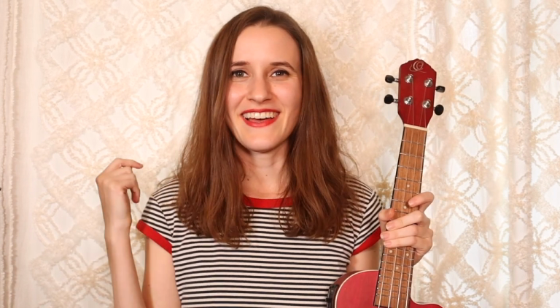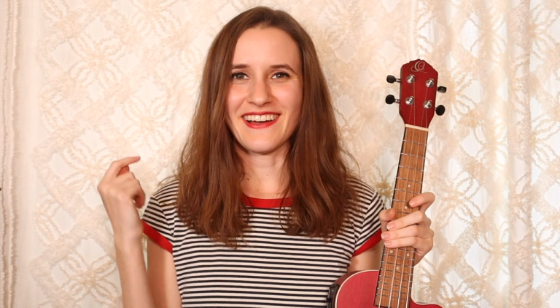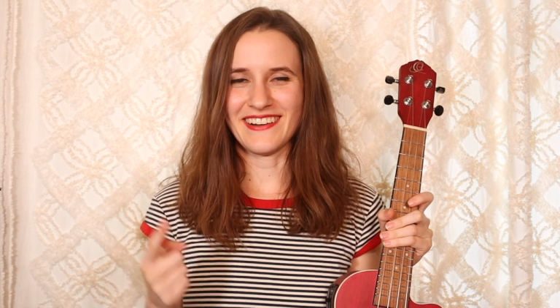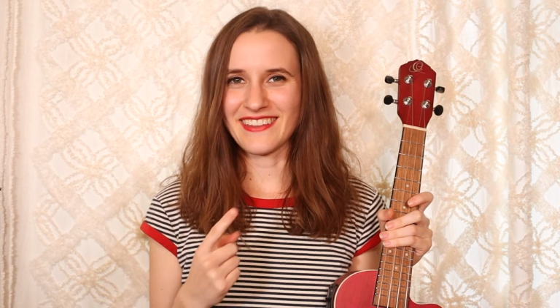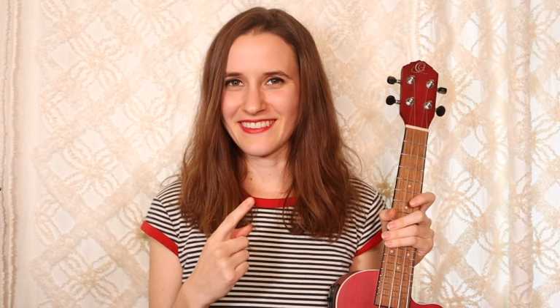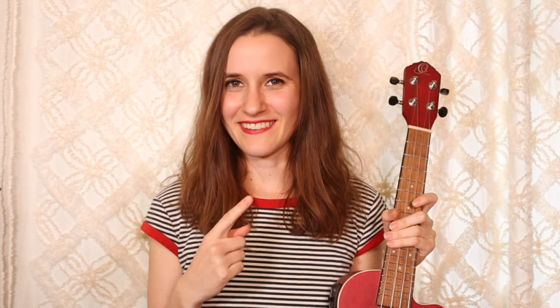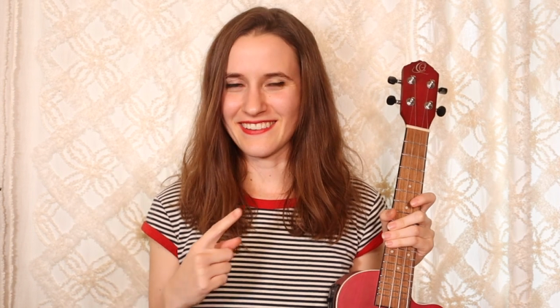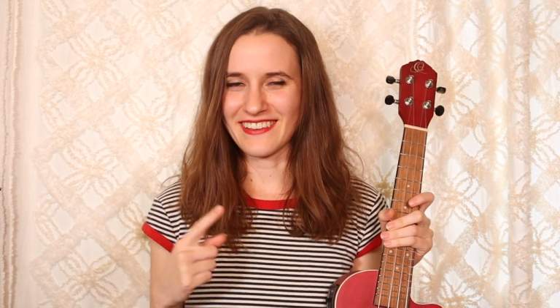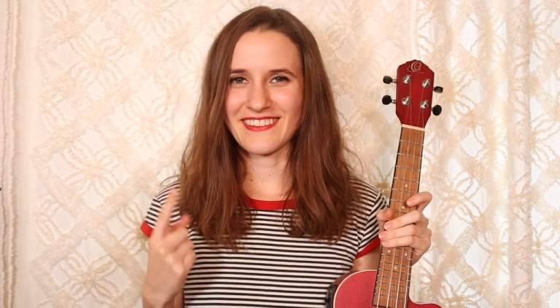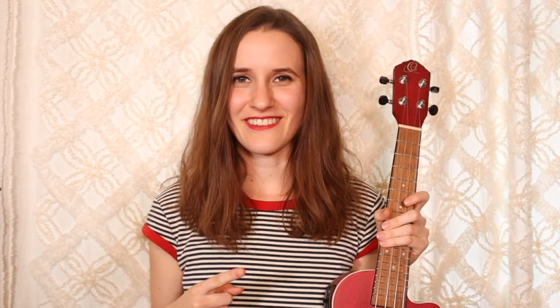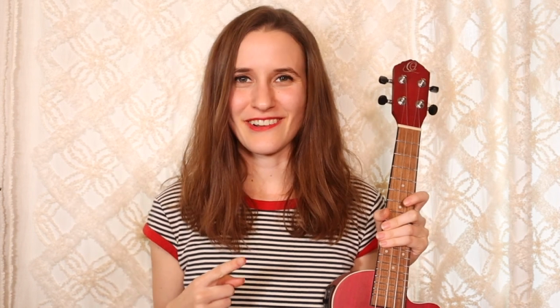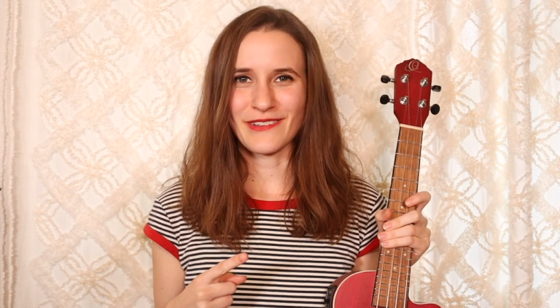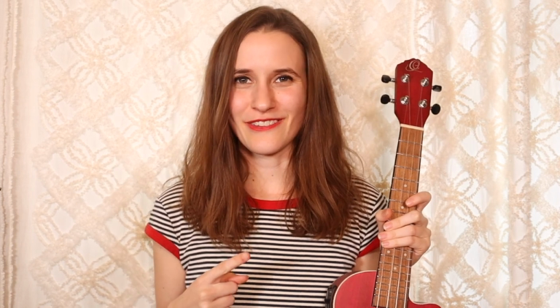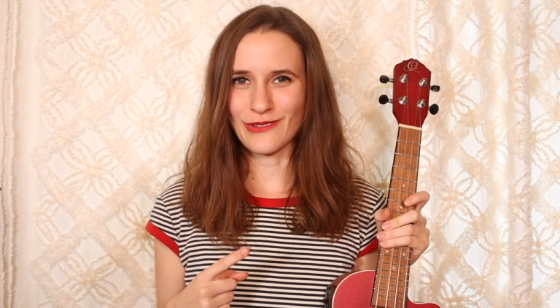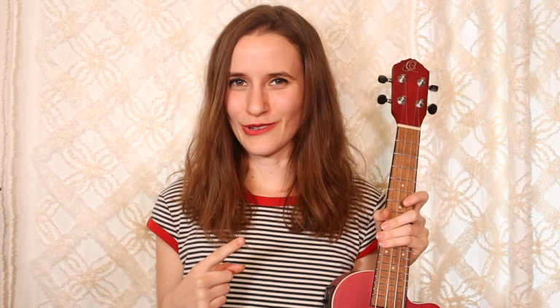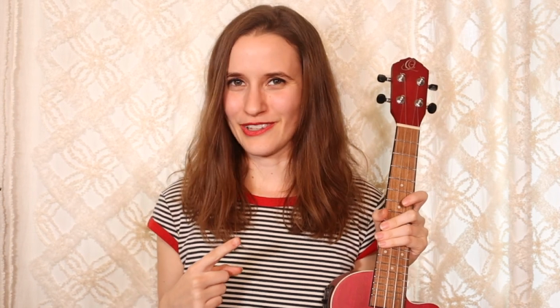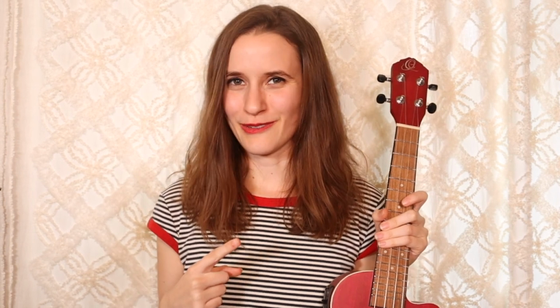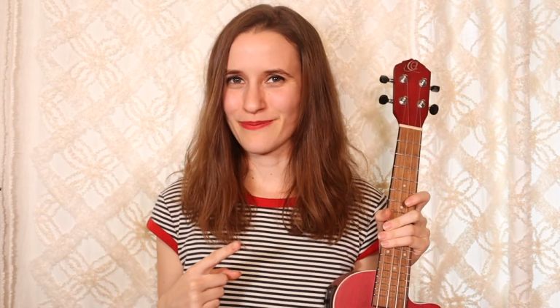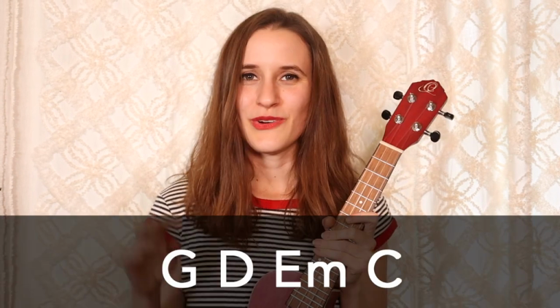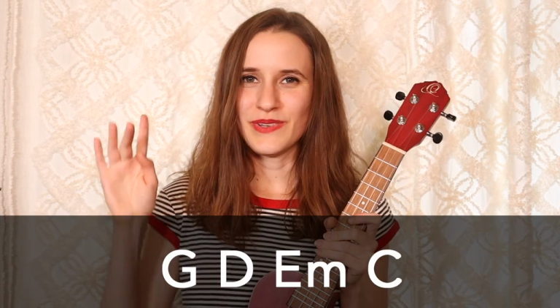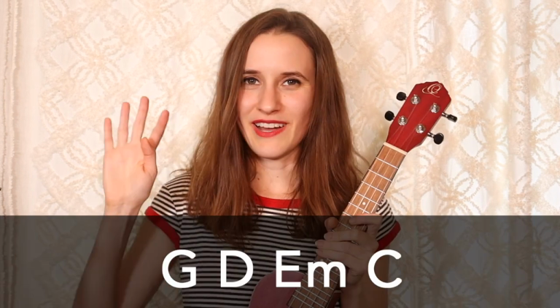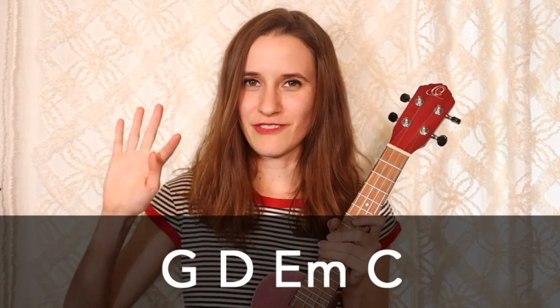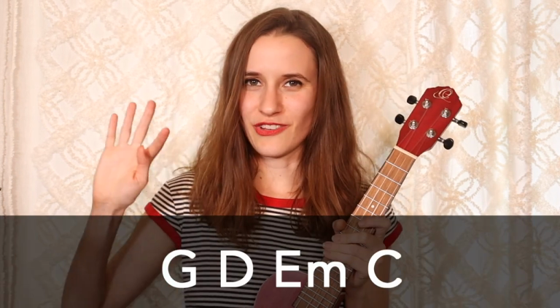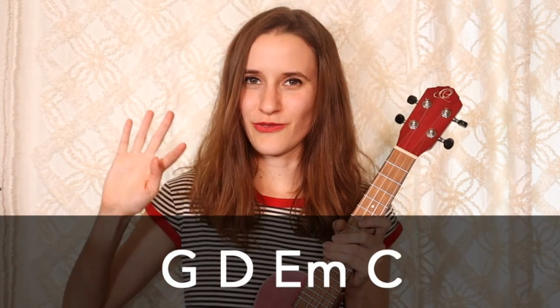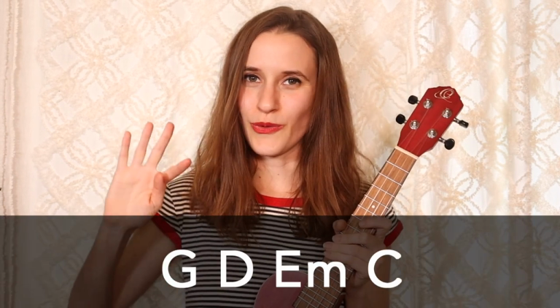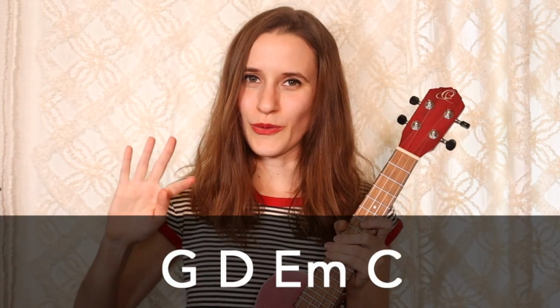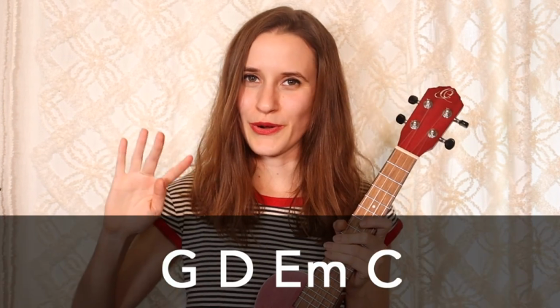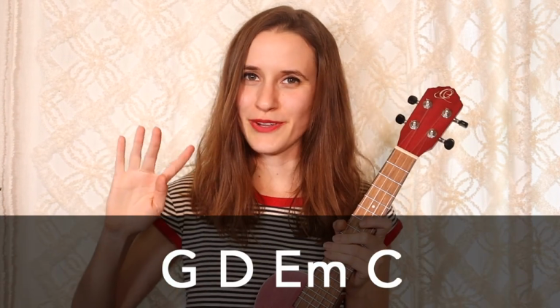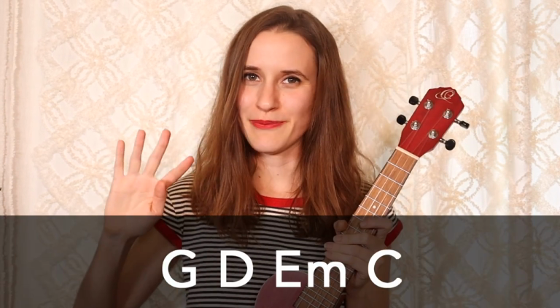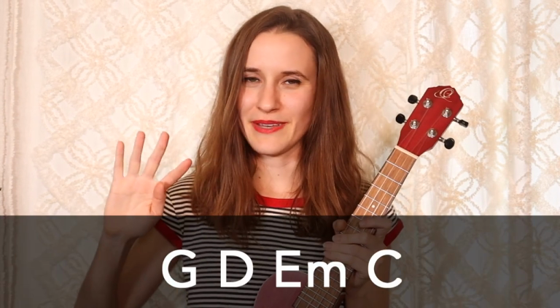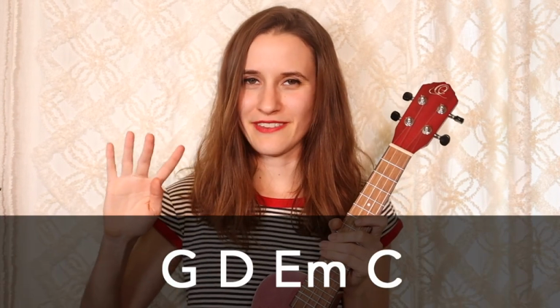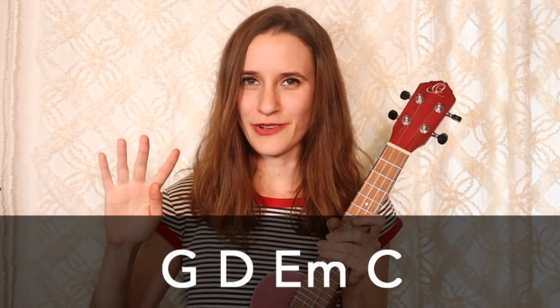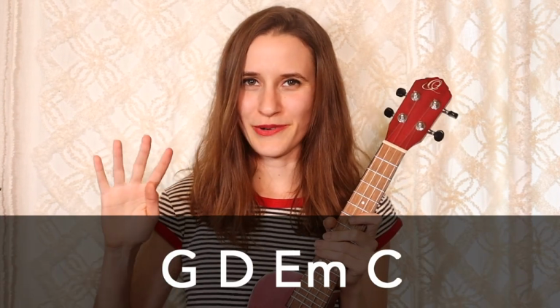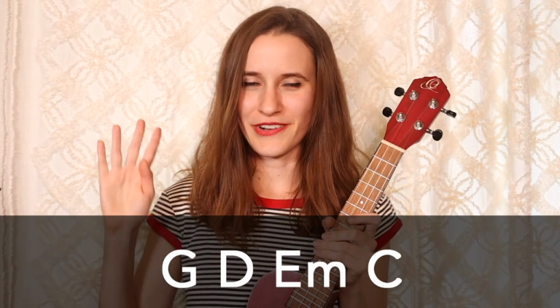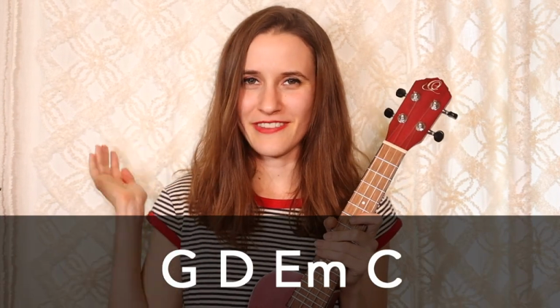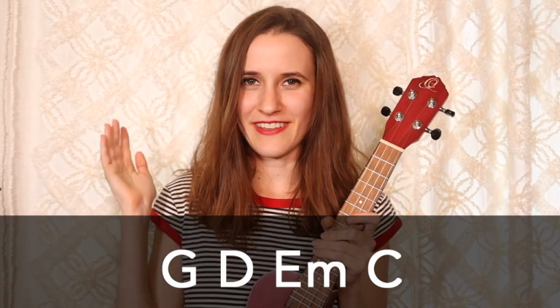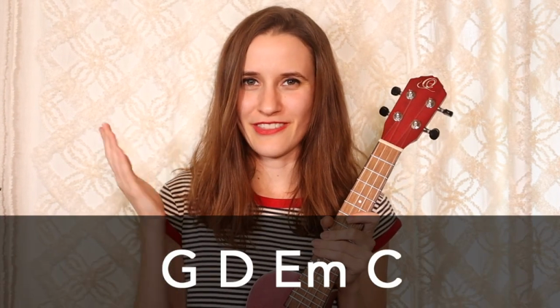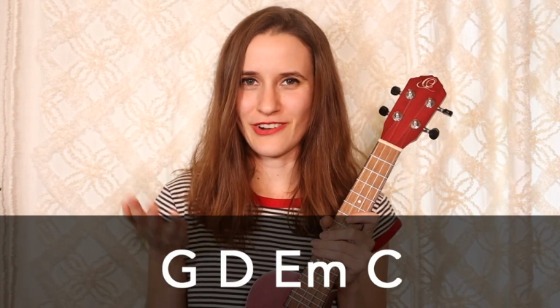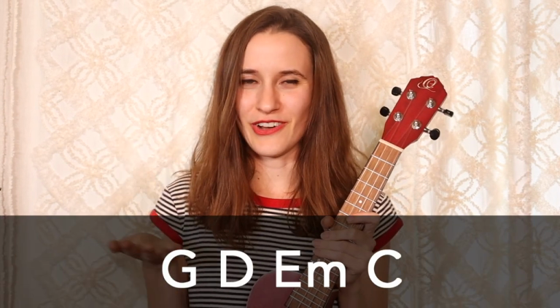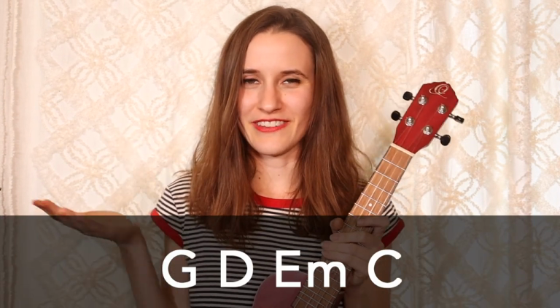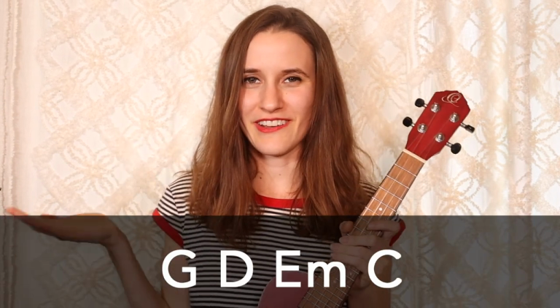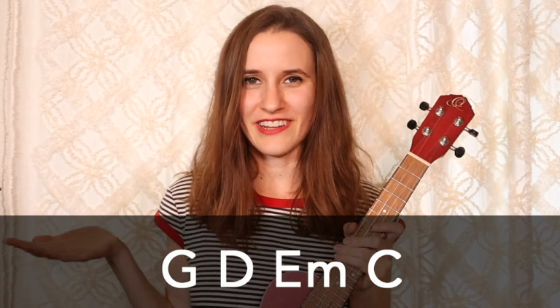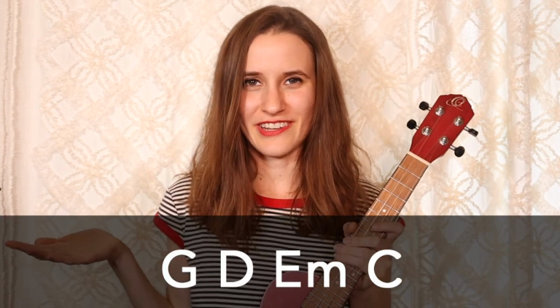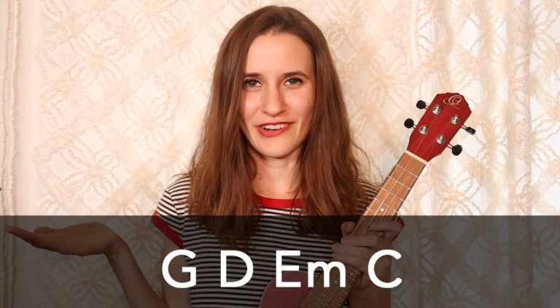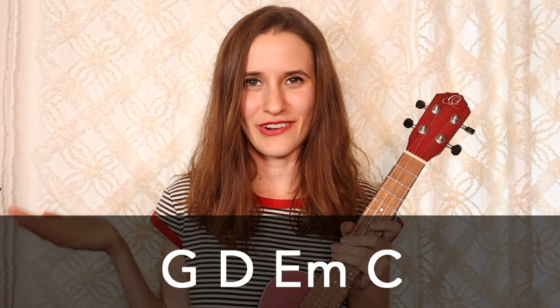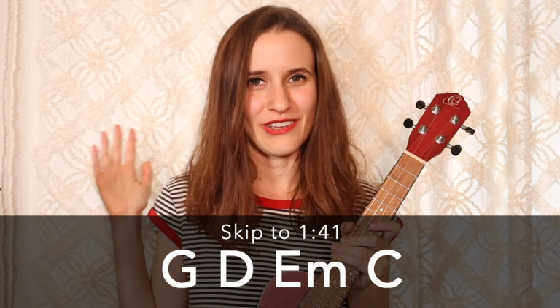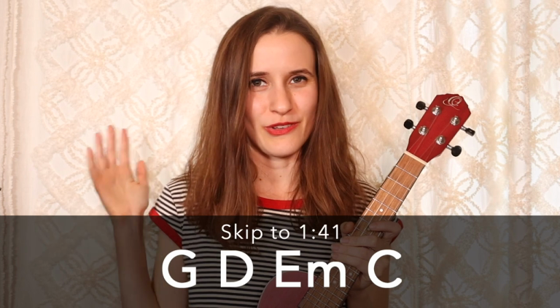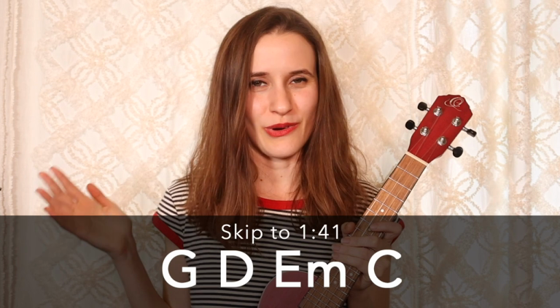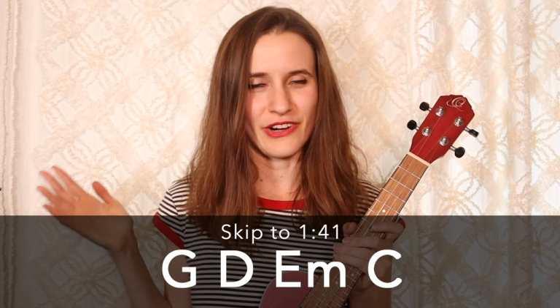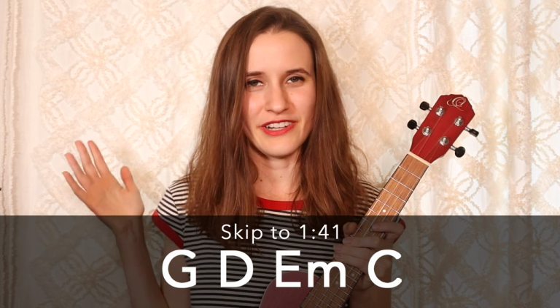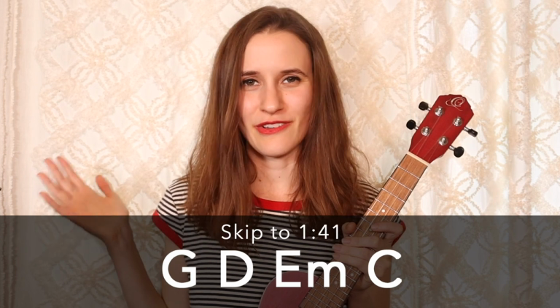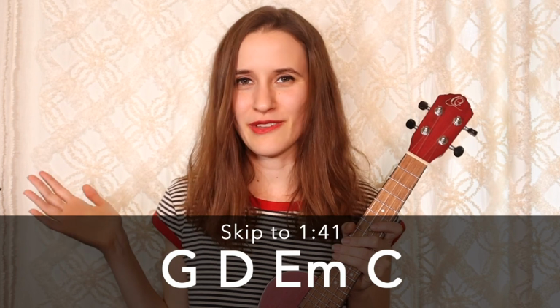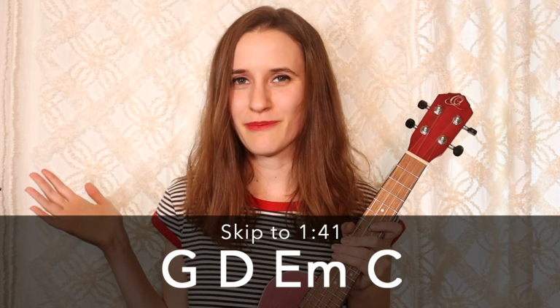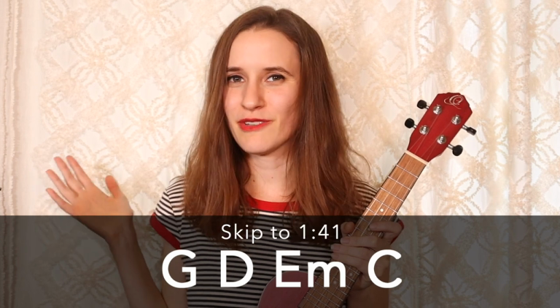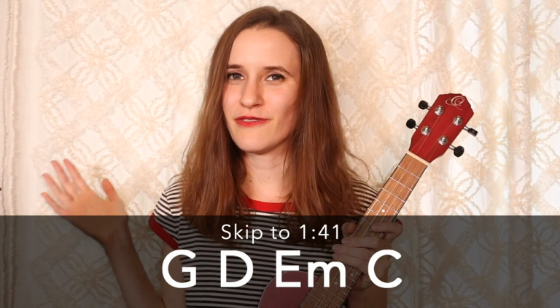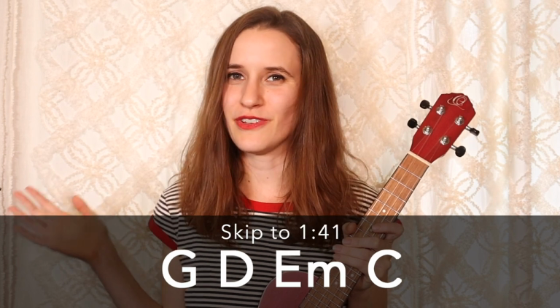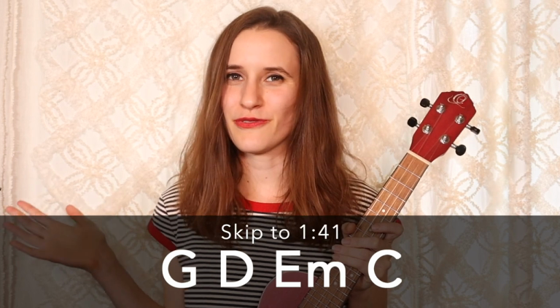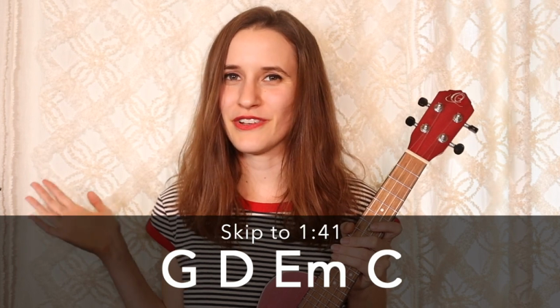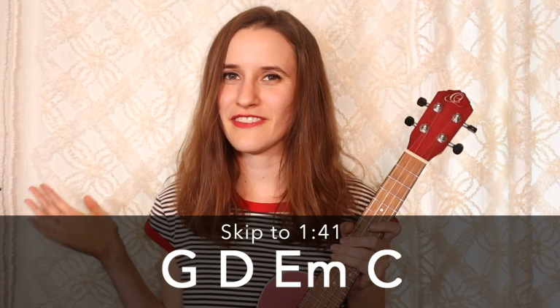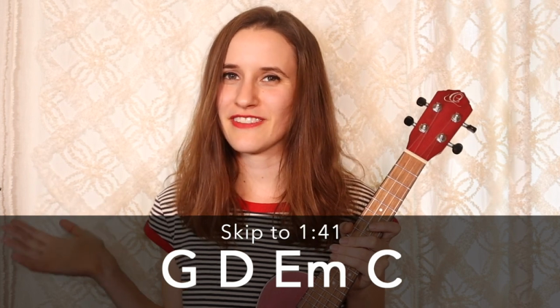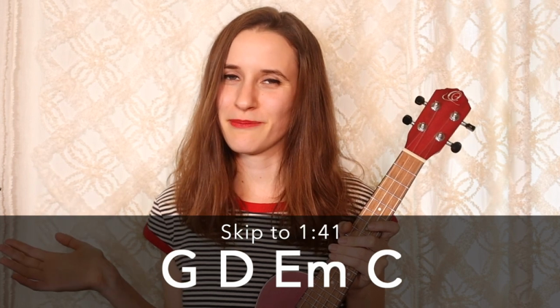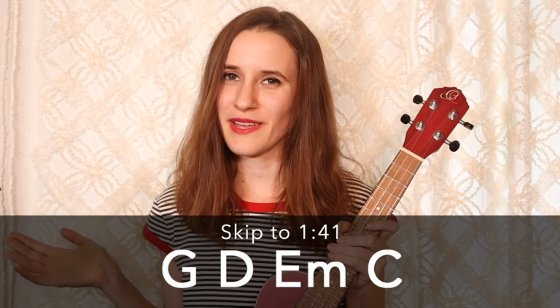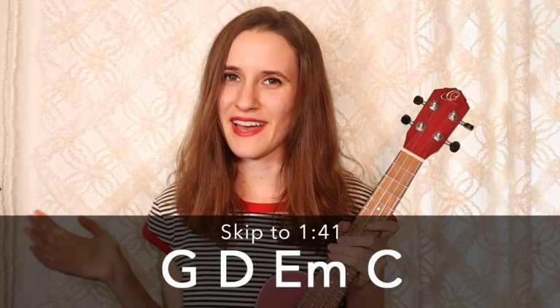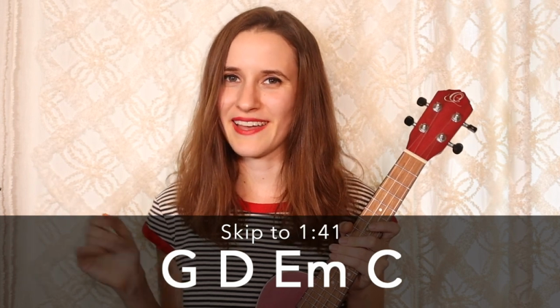All right, so let's get started with the tutorial. We have just four basic chords and they're all down here. If you already know them, then feel free to skip ahead.